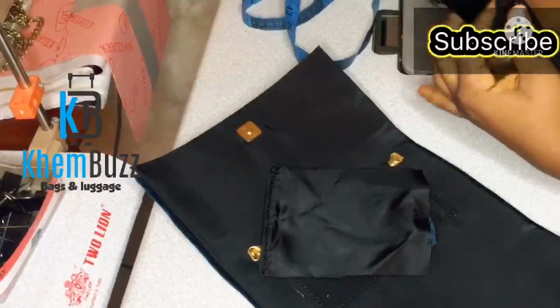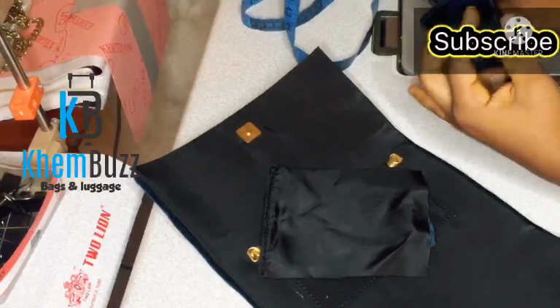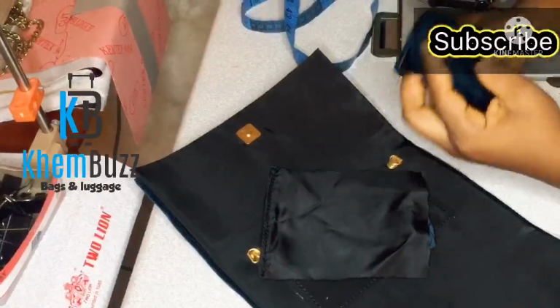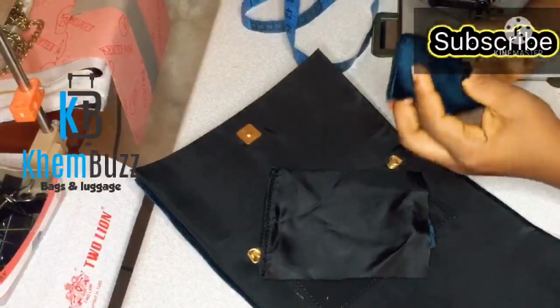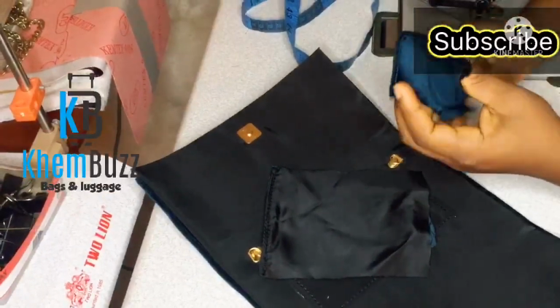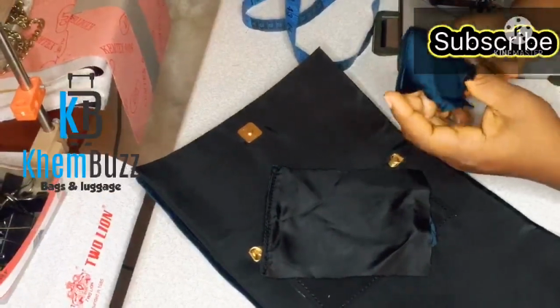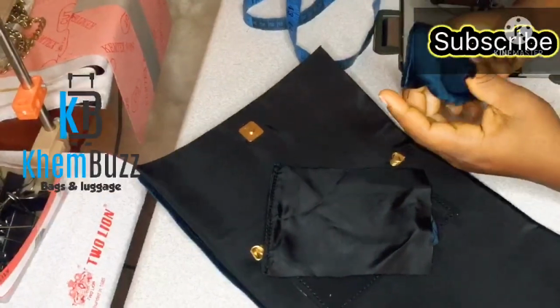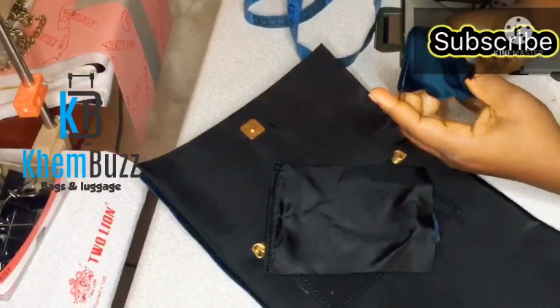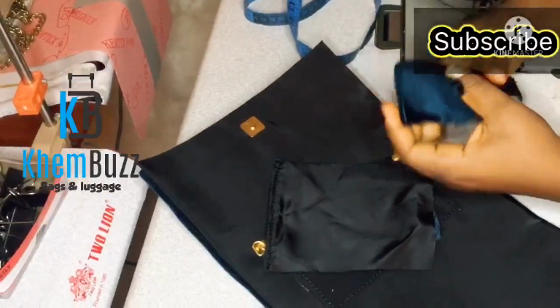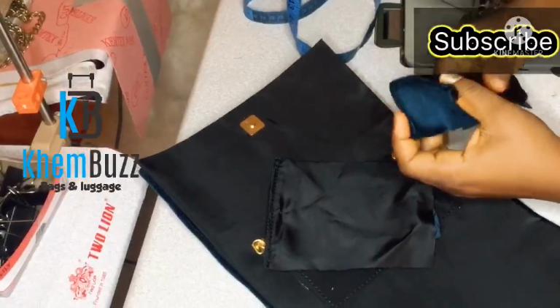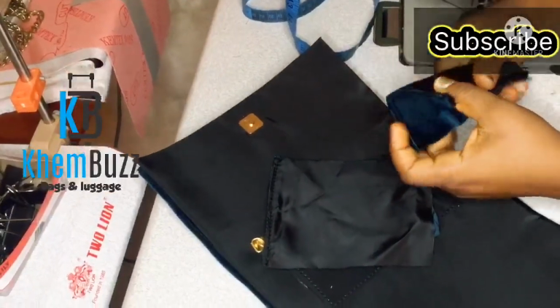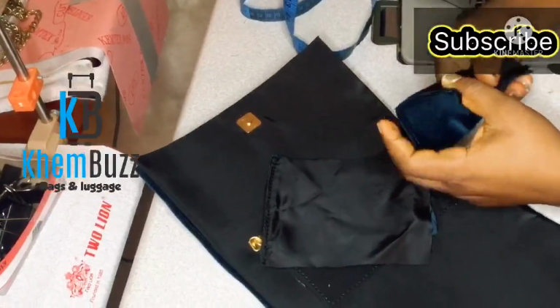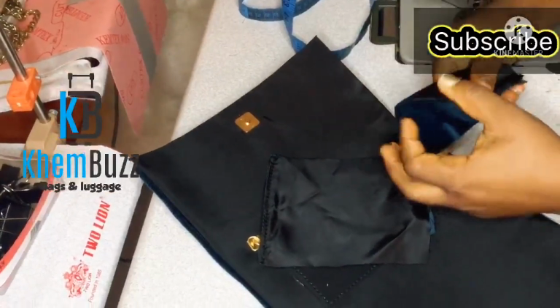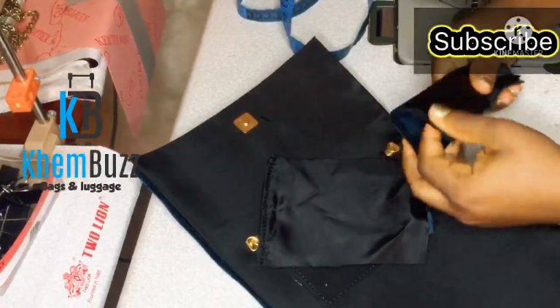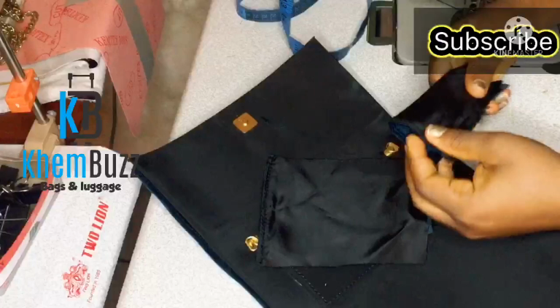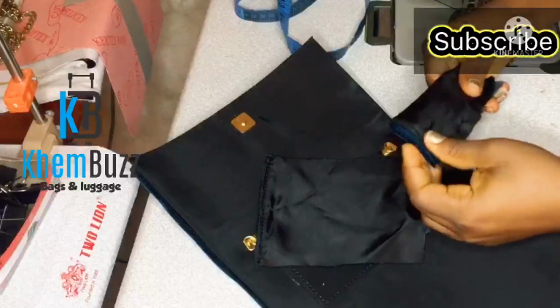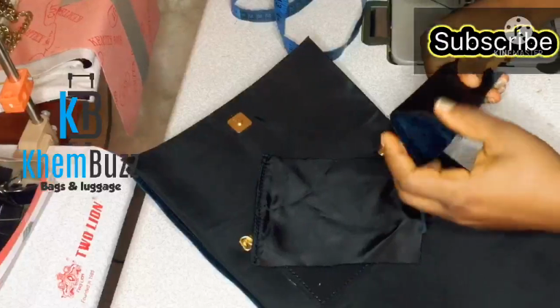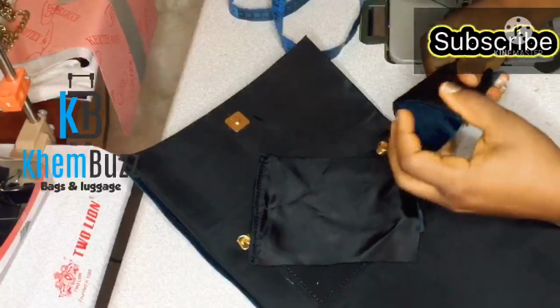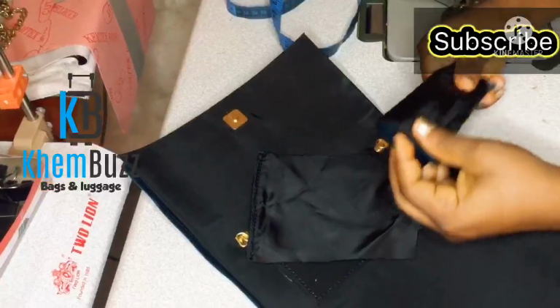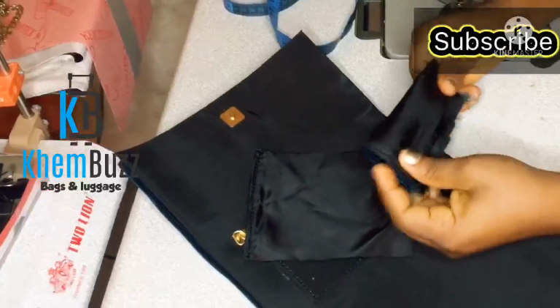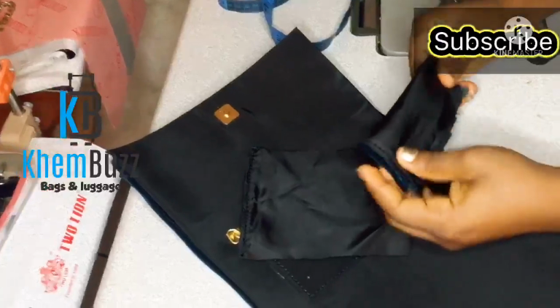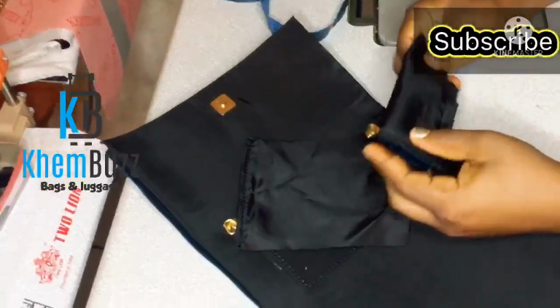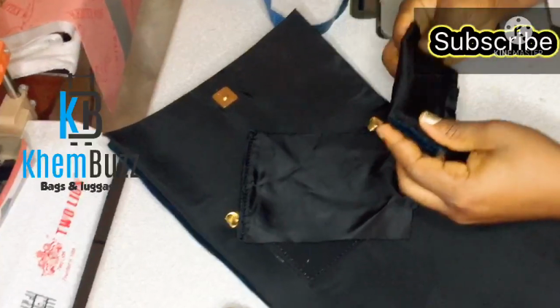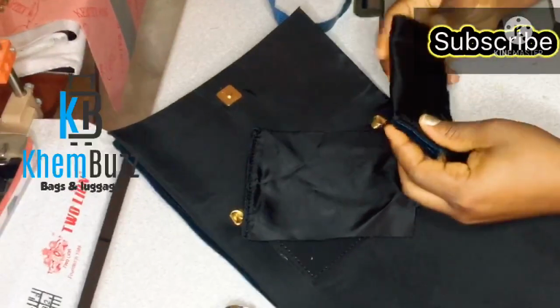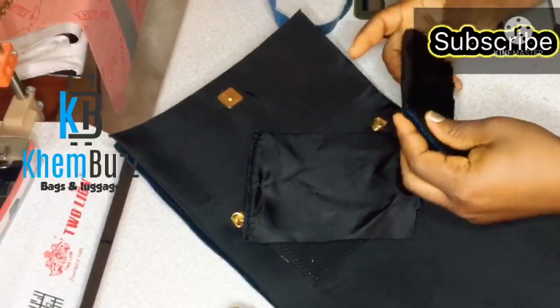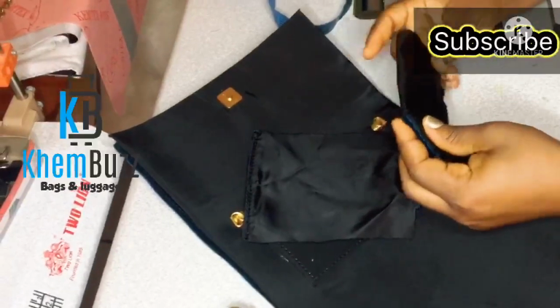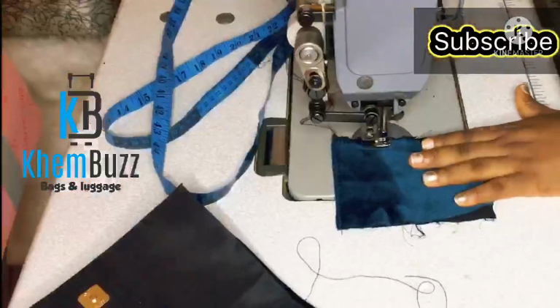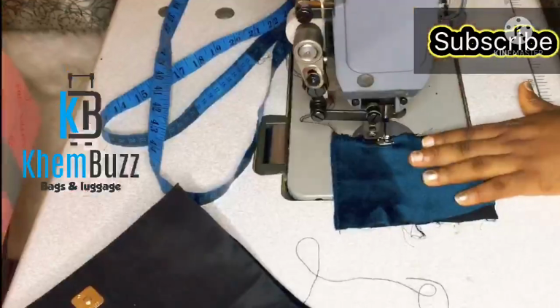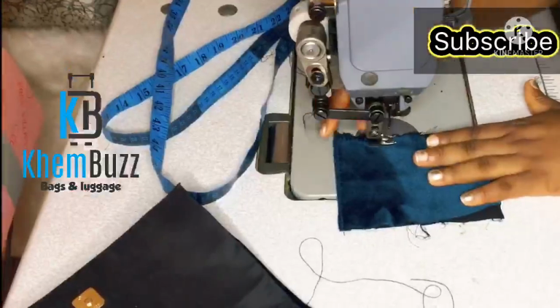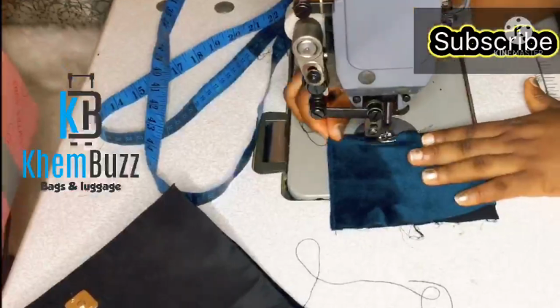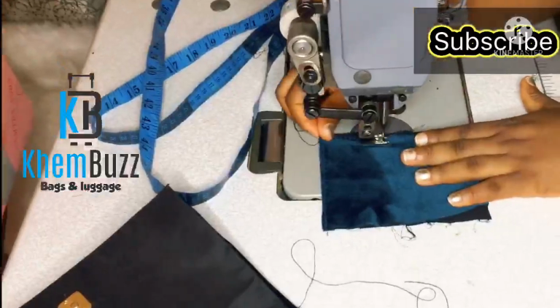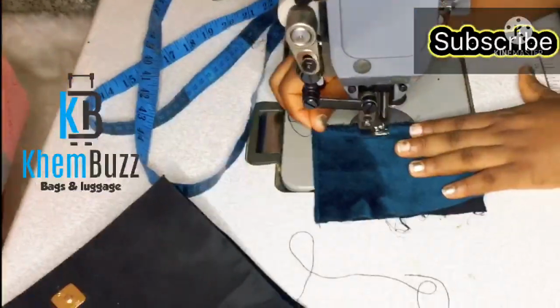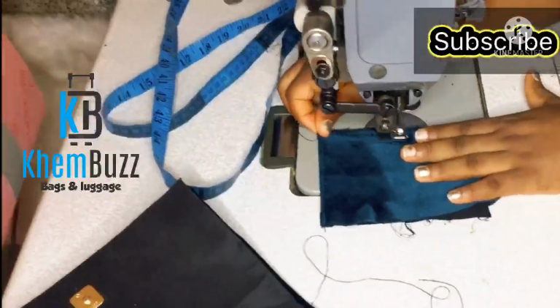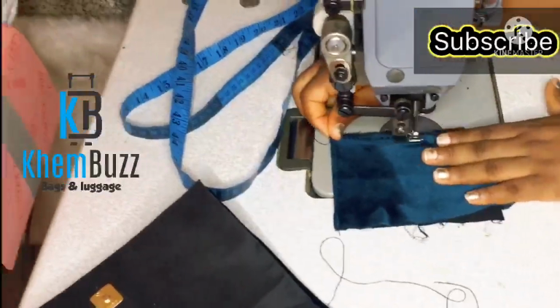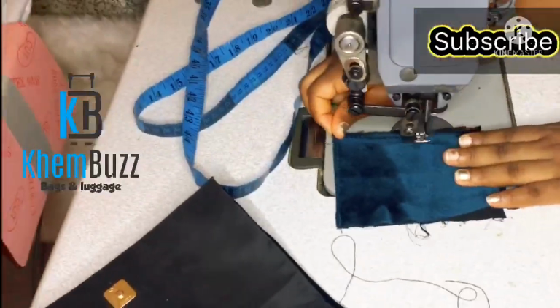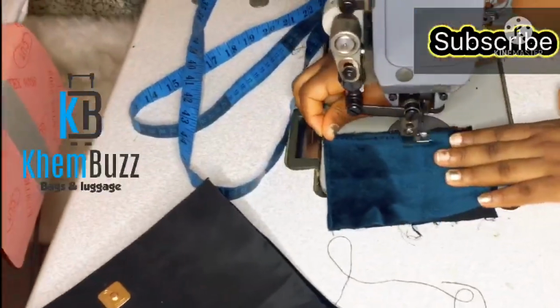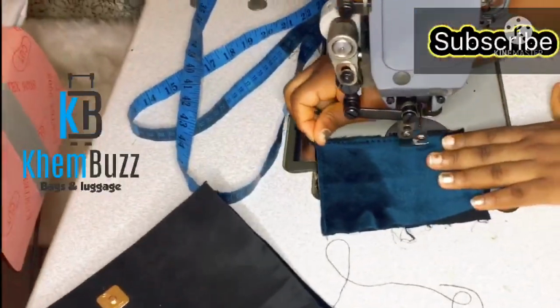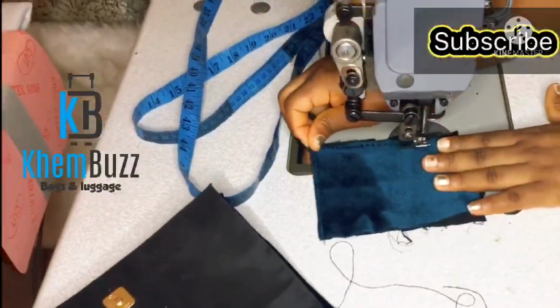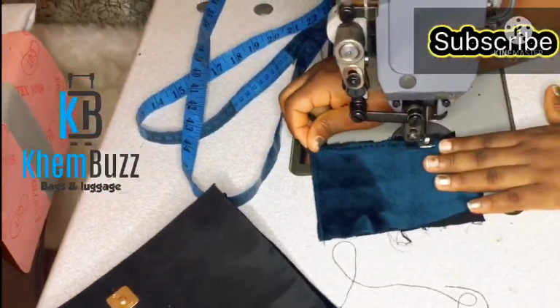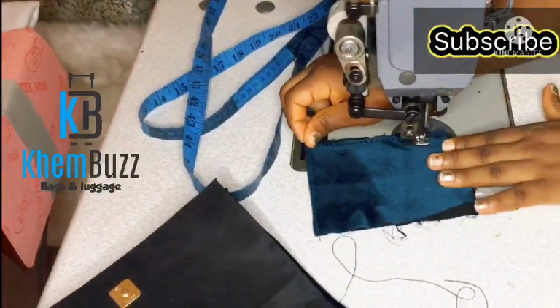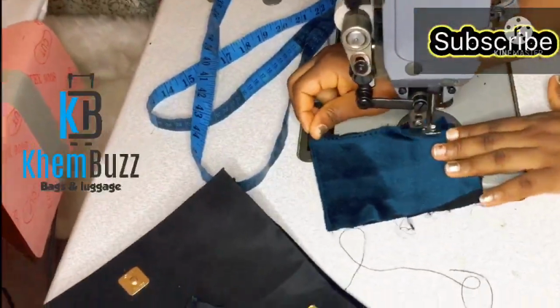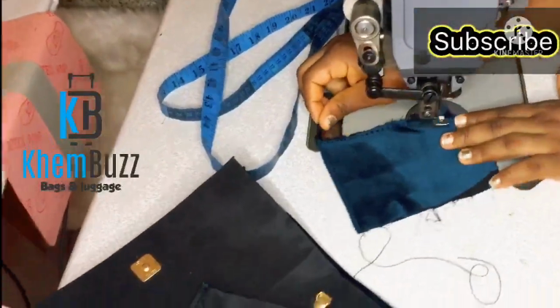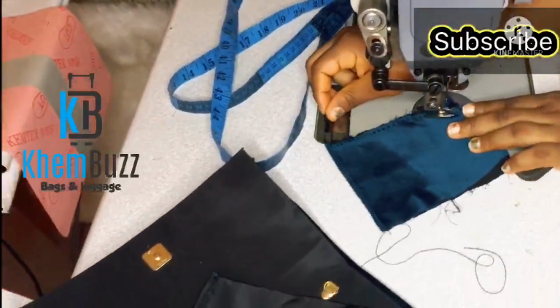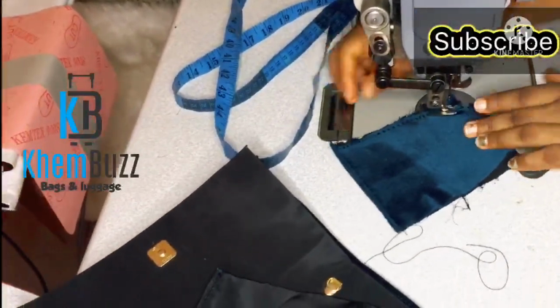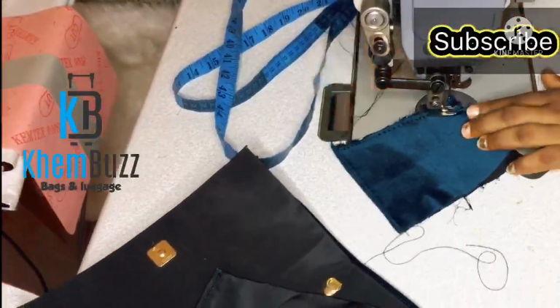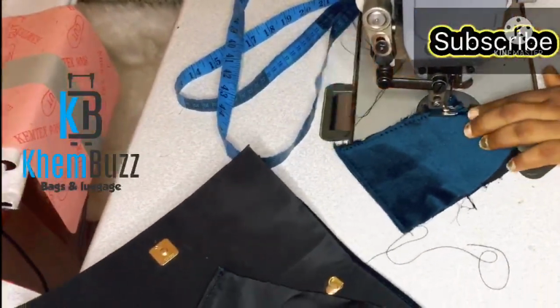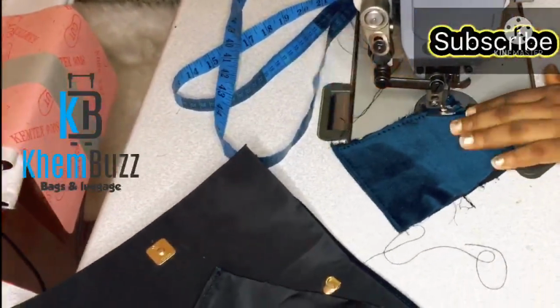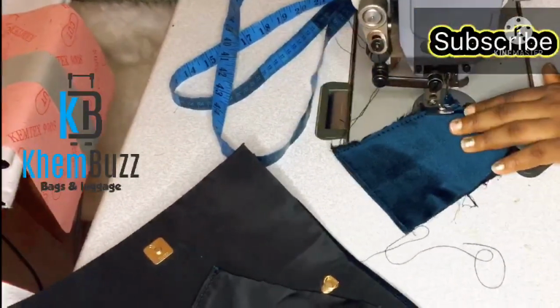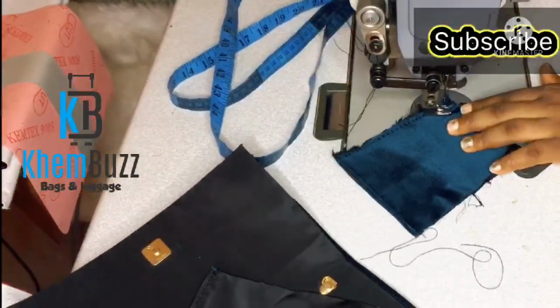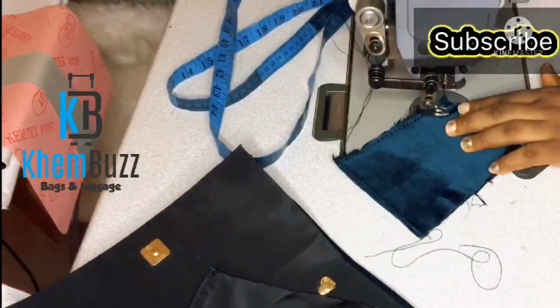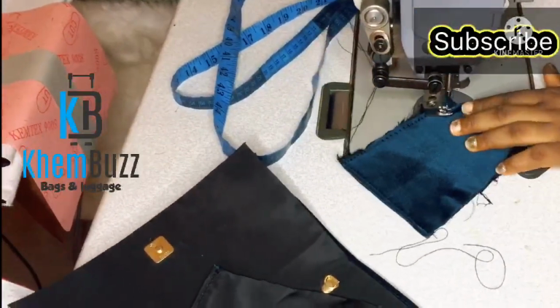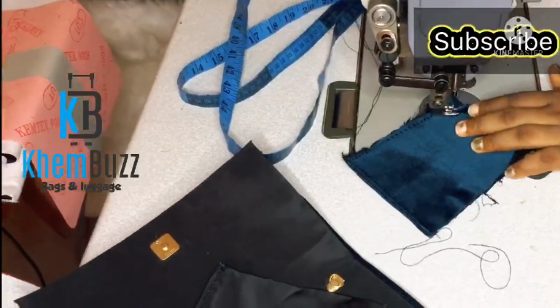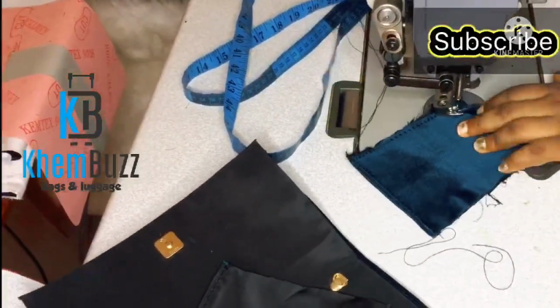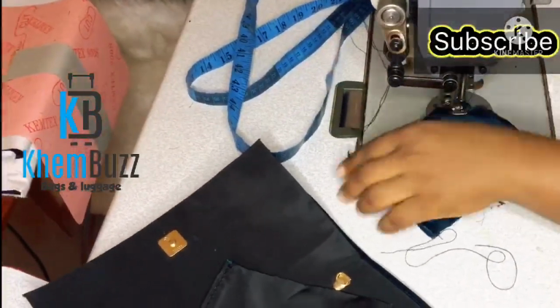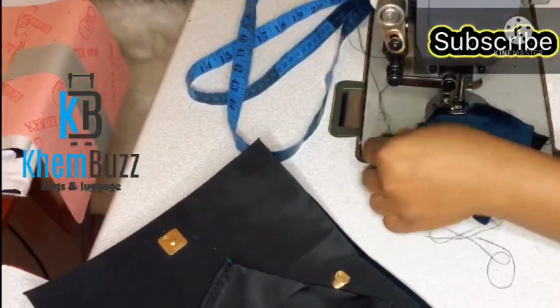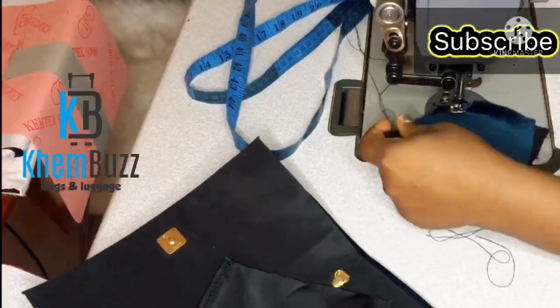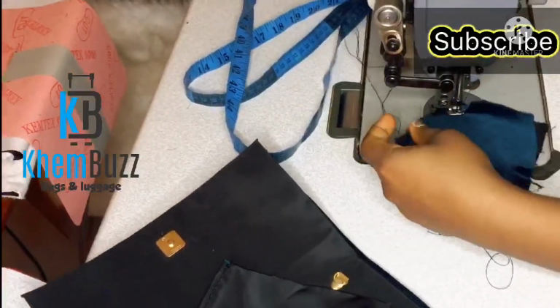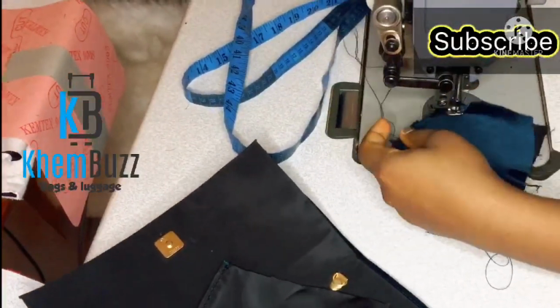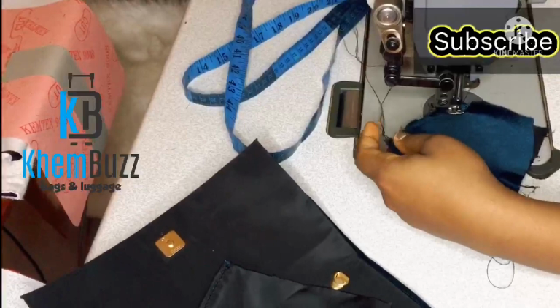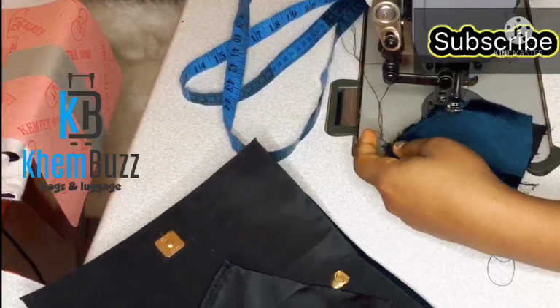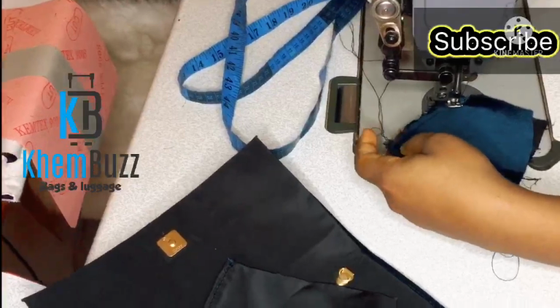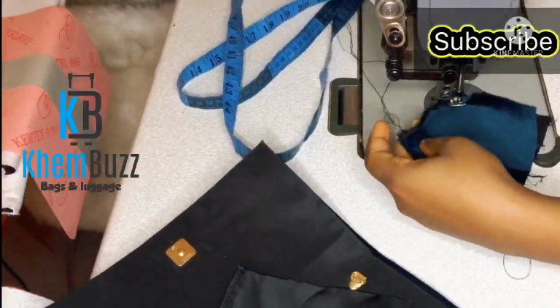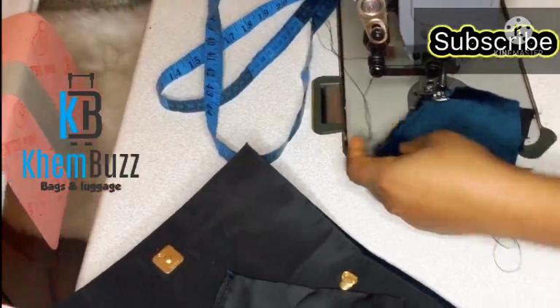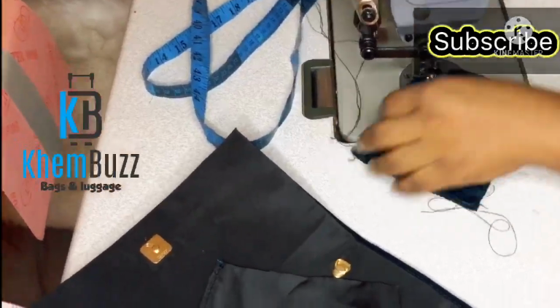I'll stitch around it and after stitching, I'm going to glue it to the inner part of the bag.